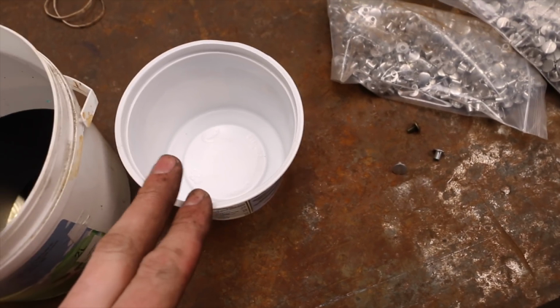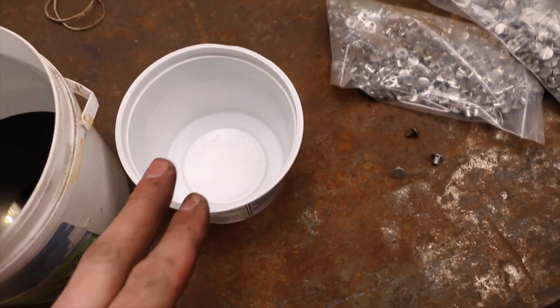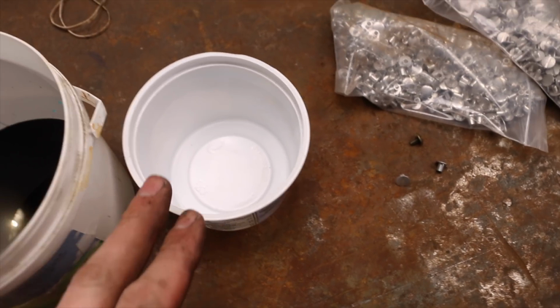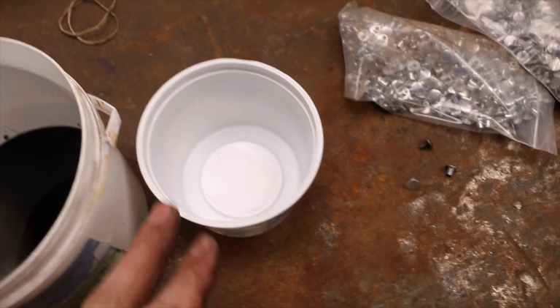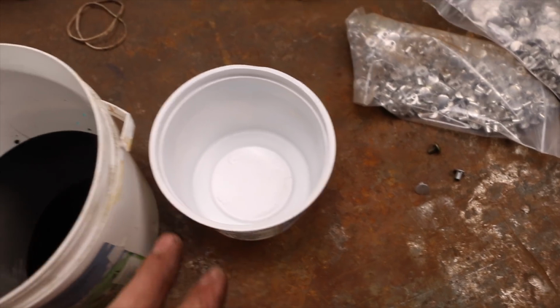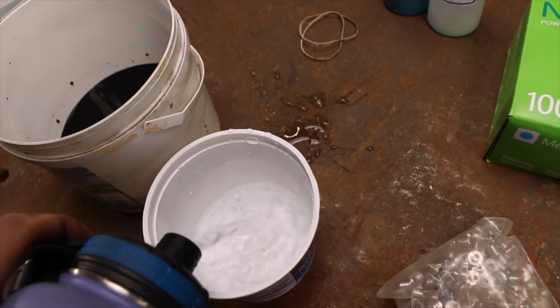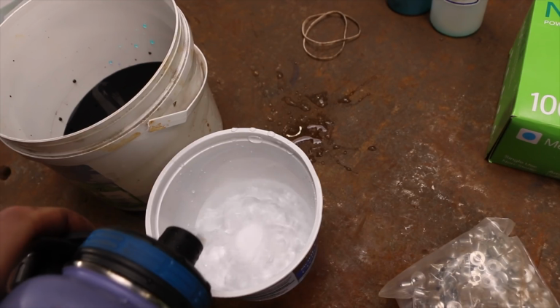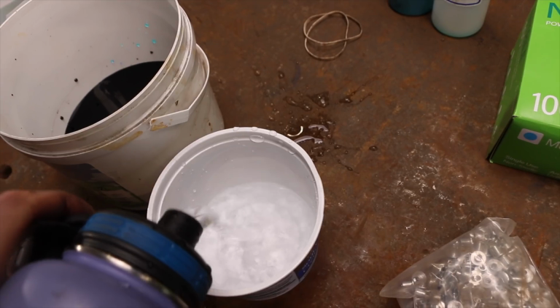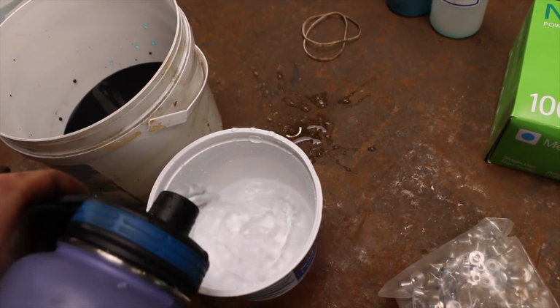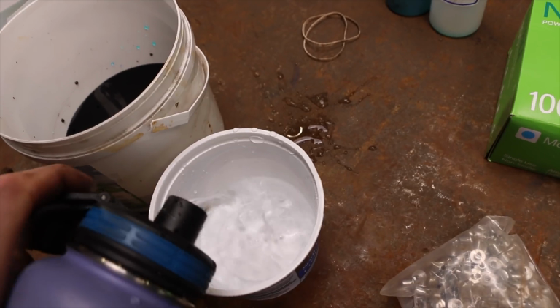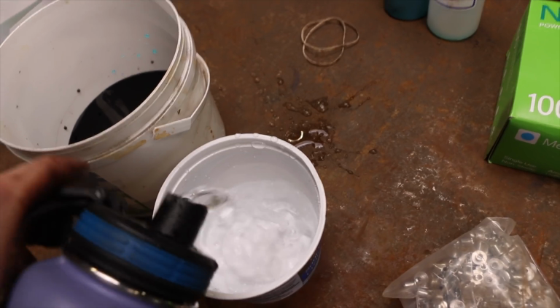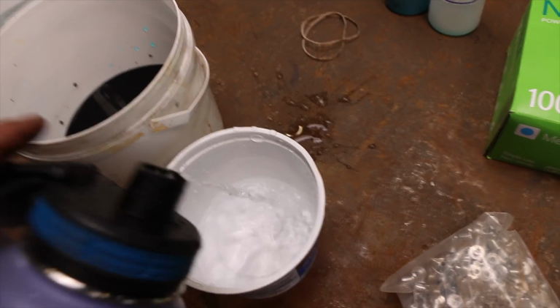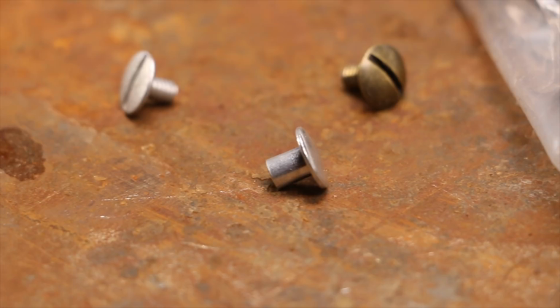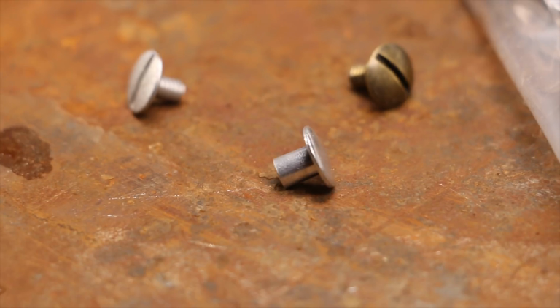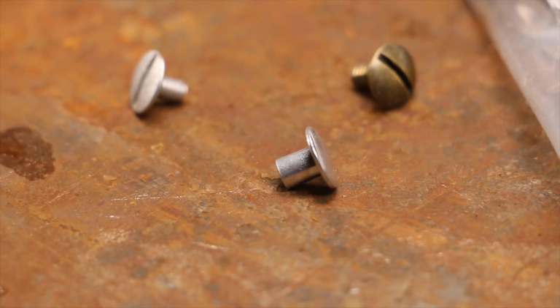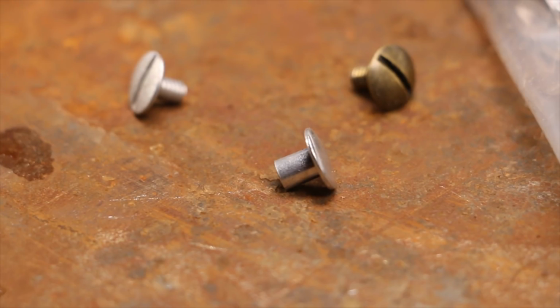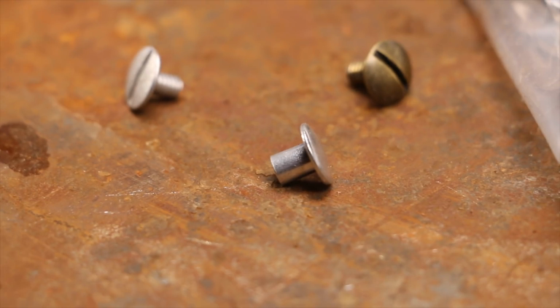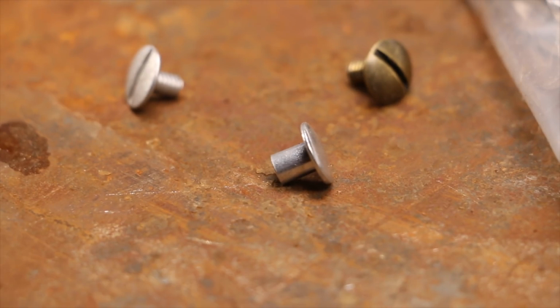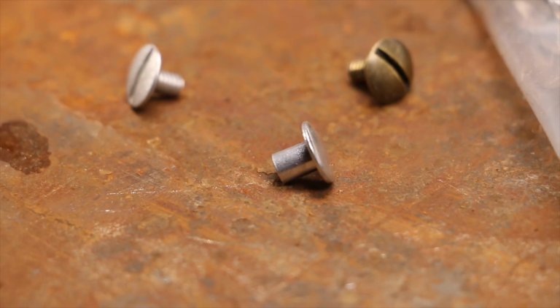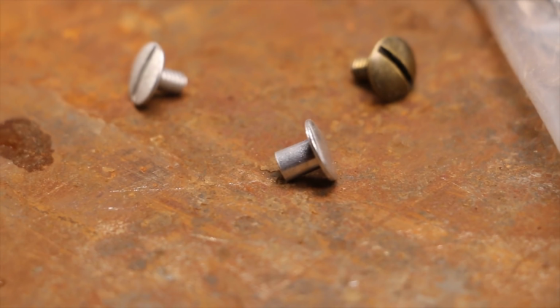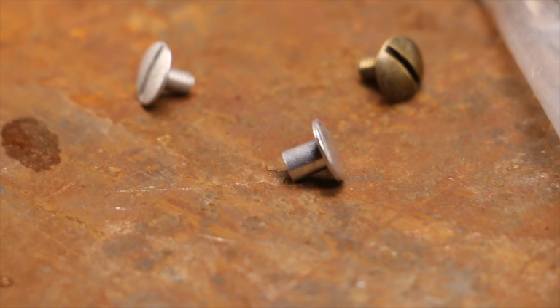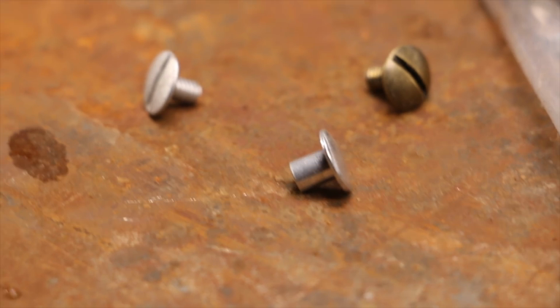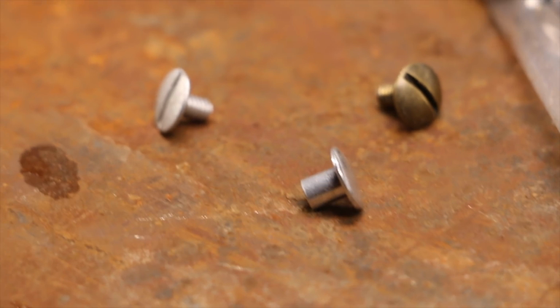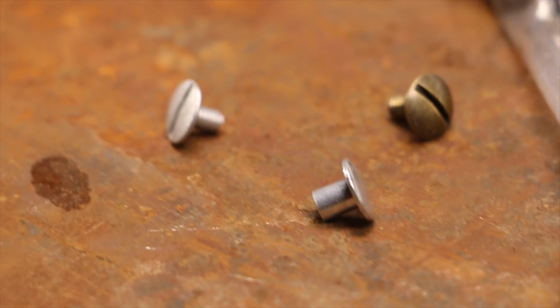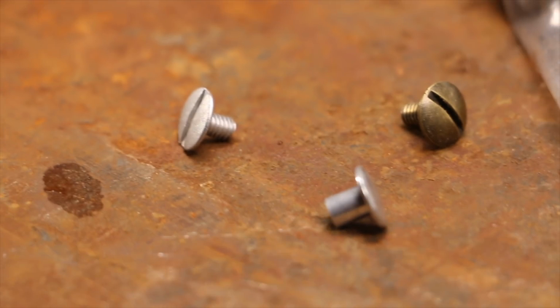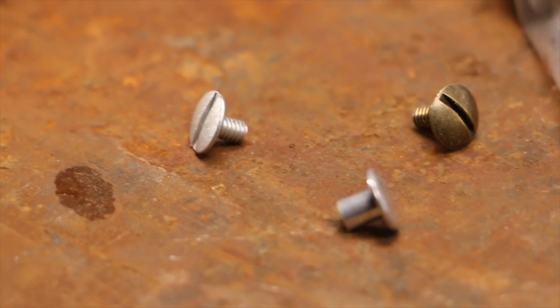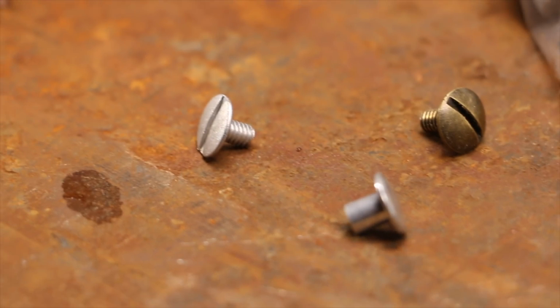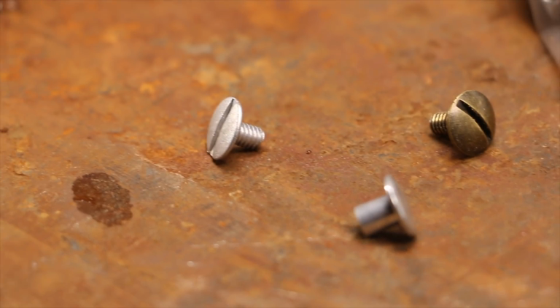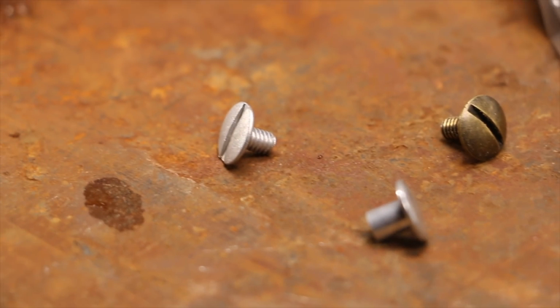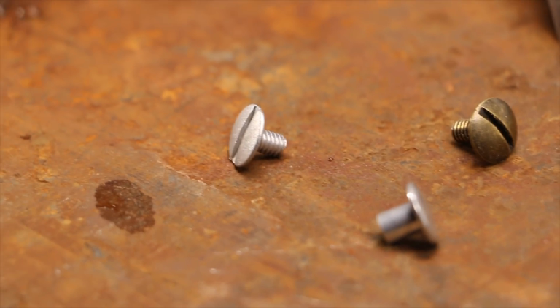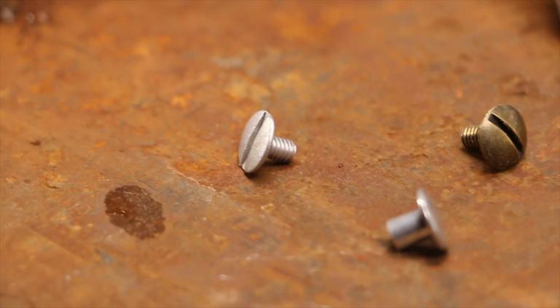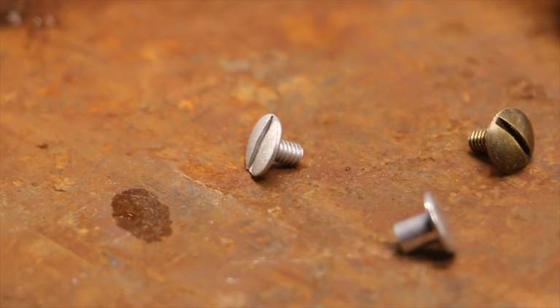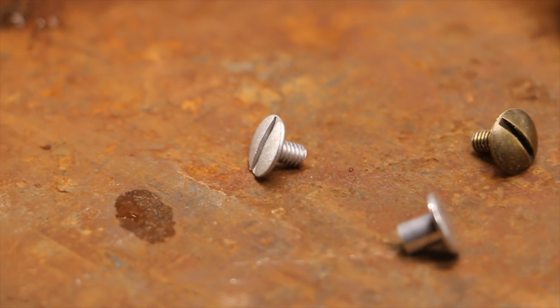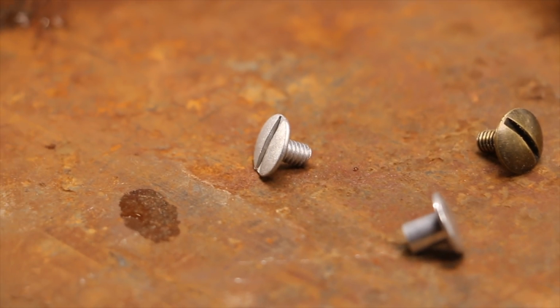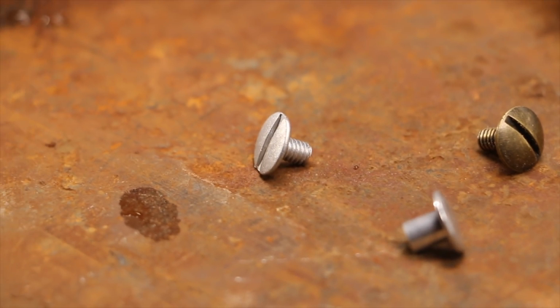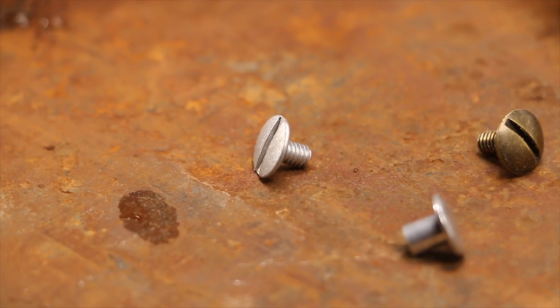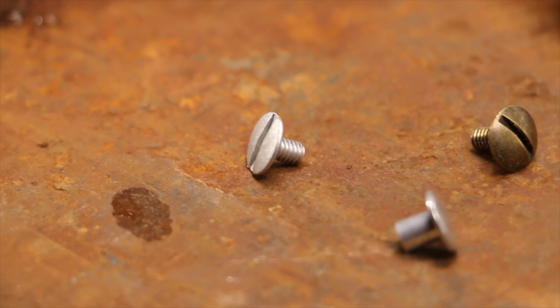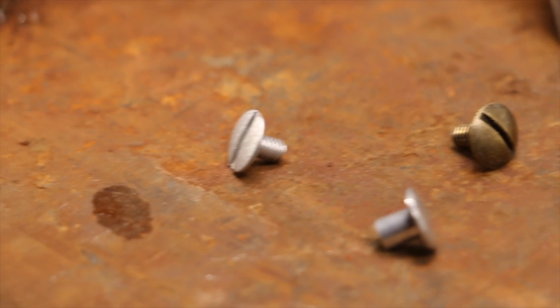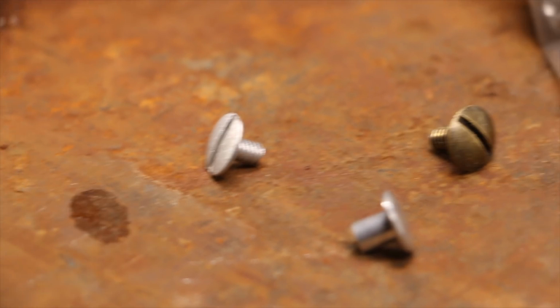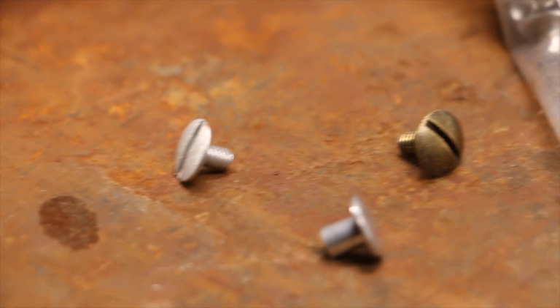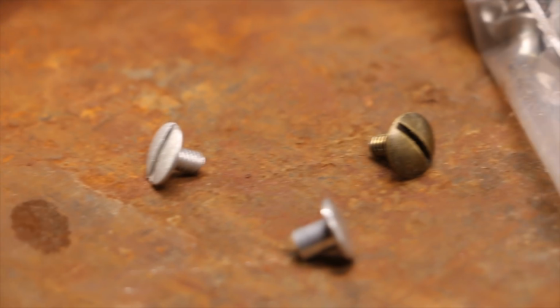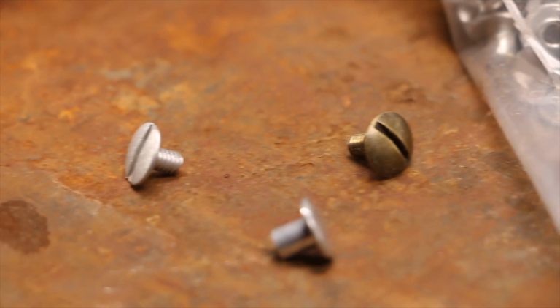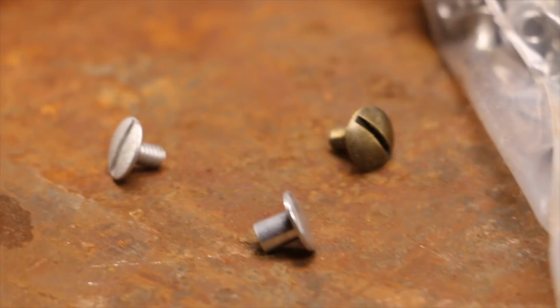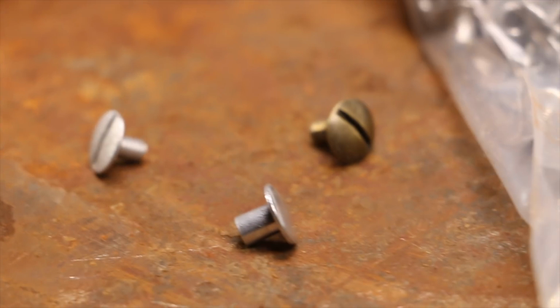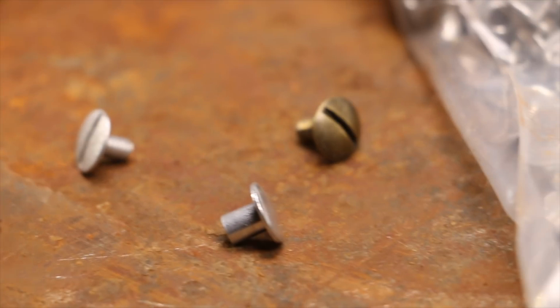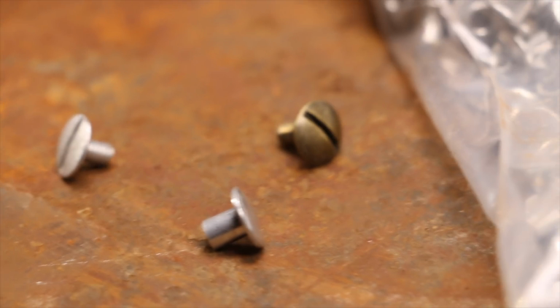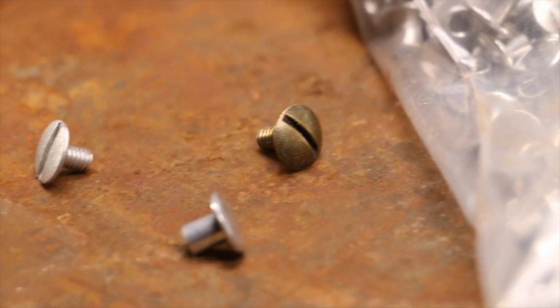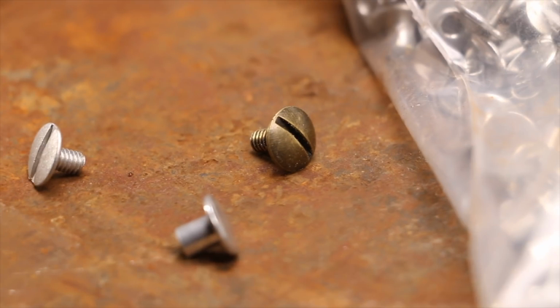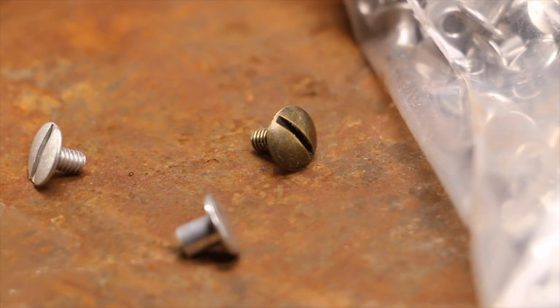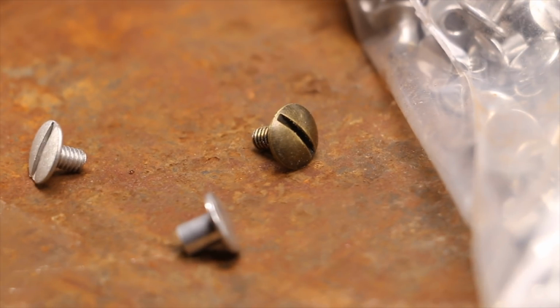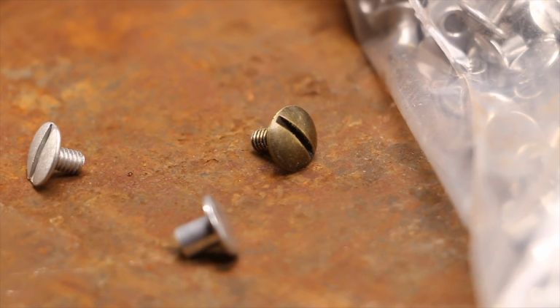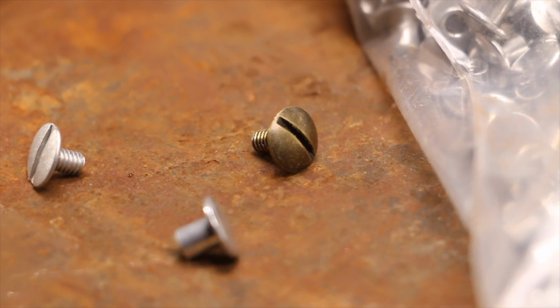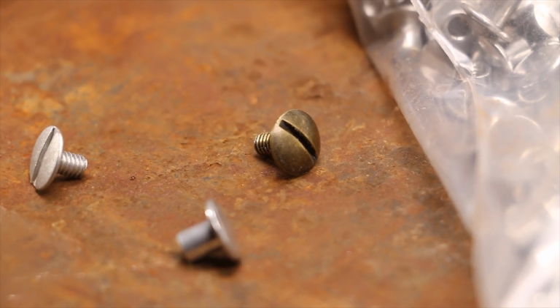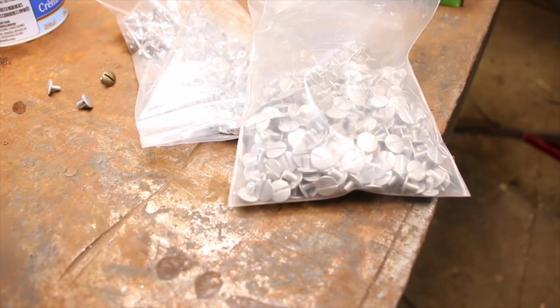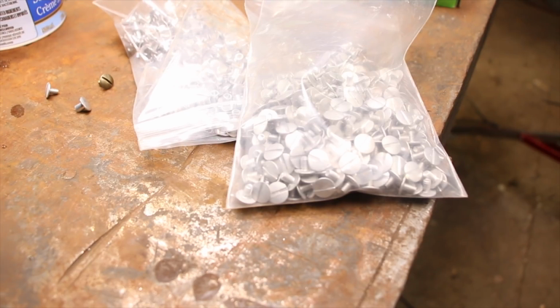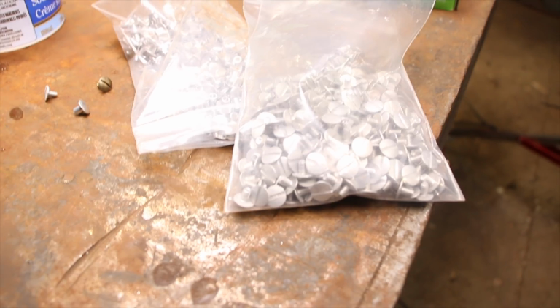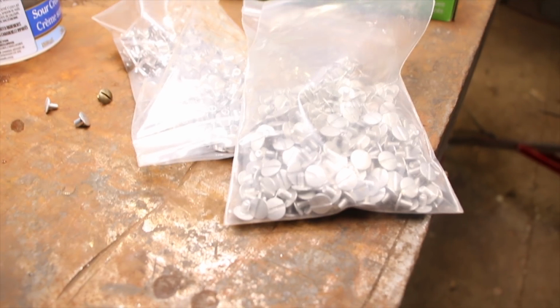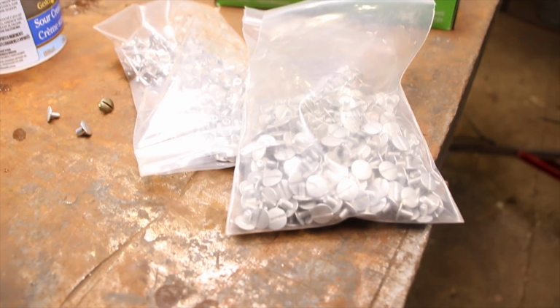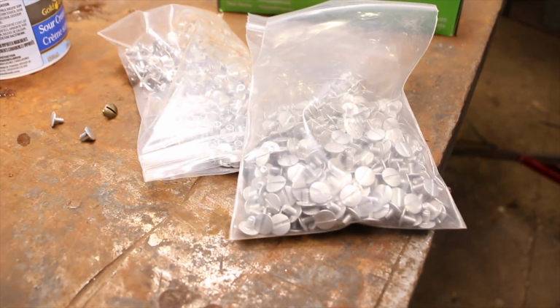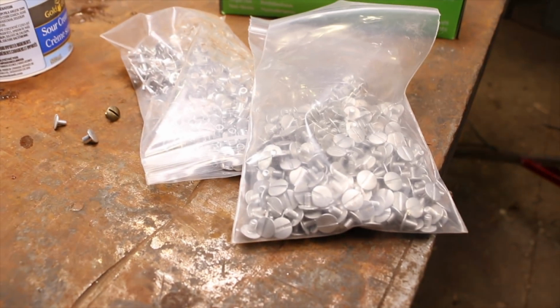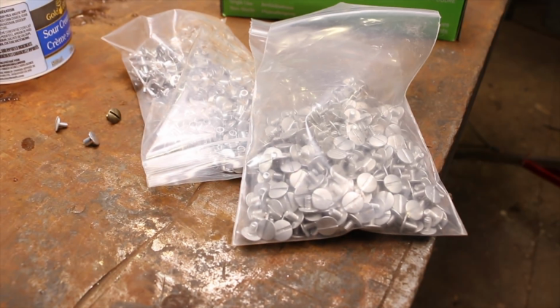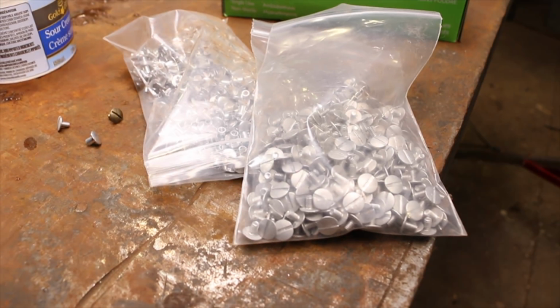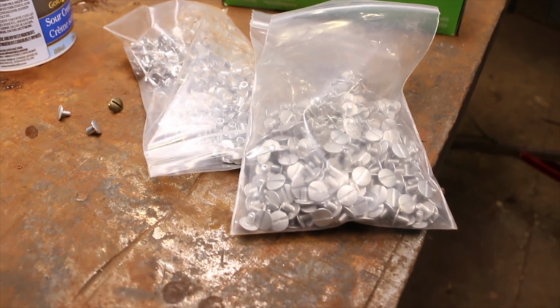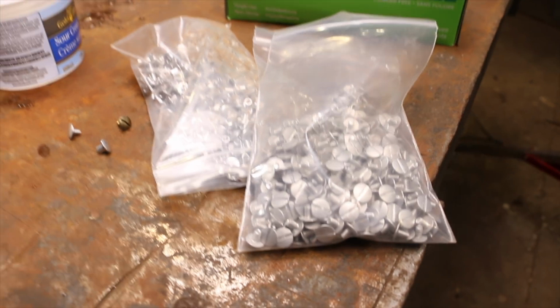And then this is a rinse off here, which I actually need to put some water in. We're going to run these two parts through and see if we can get them to look like that brass one right there. And if it works, we'll do all of them.